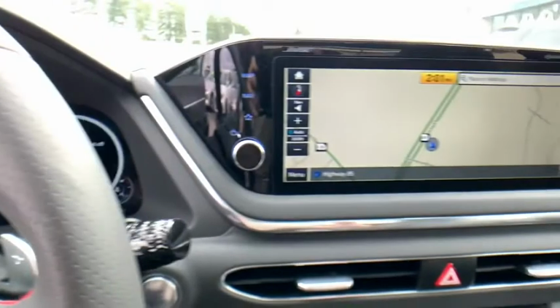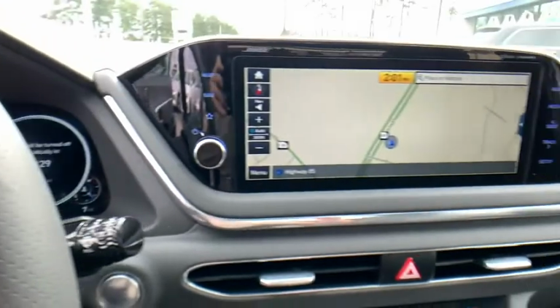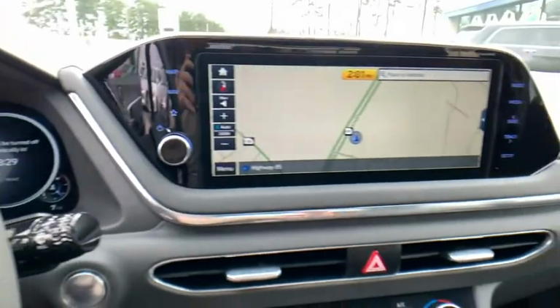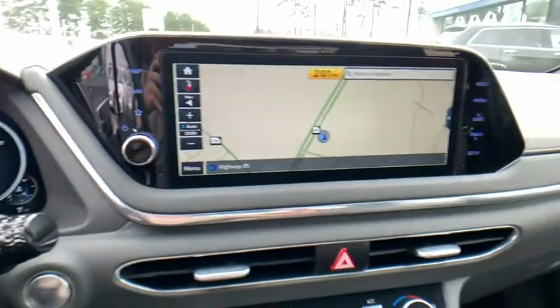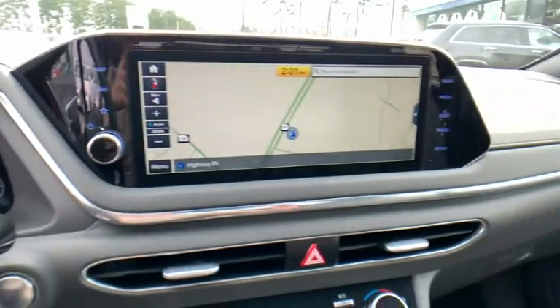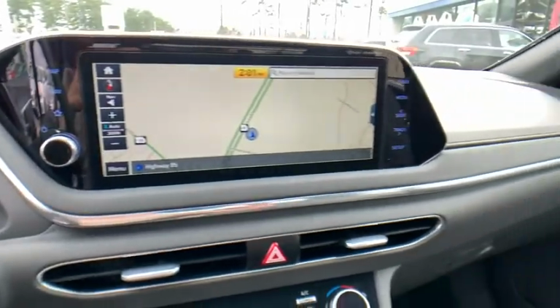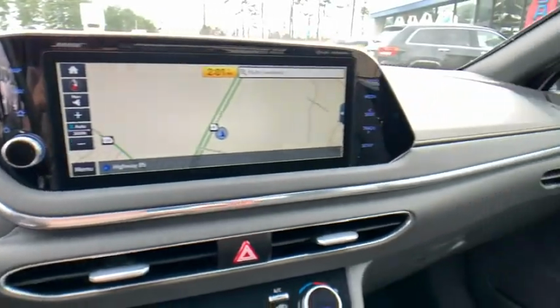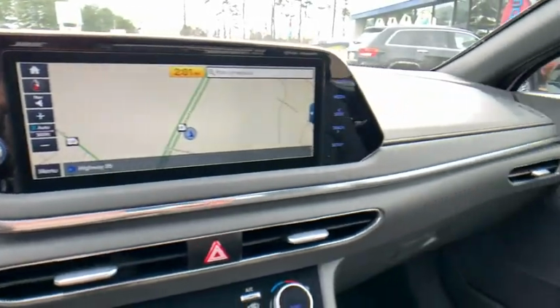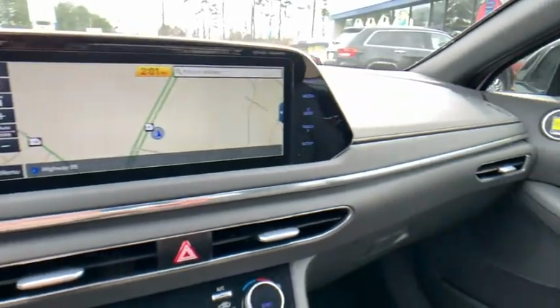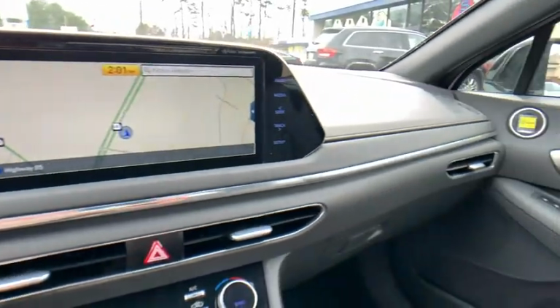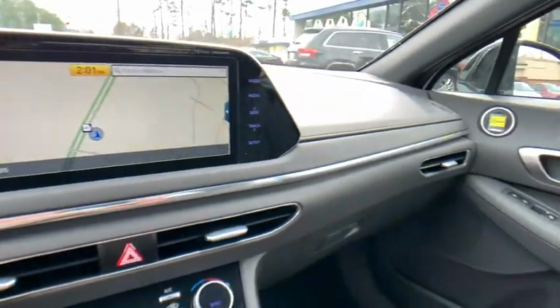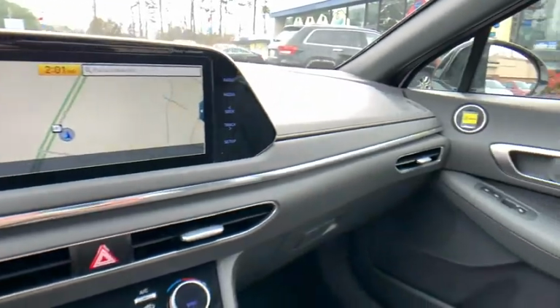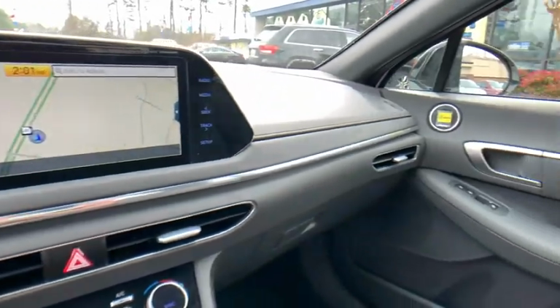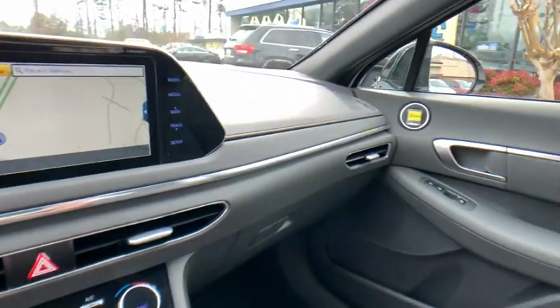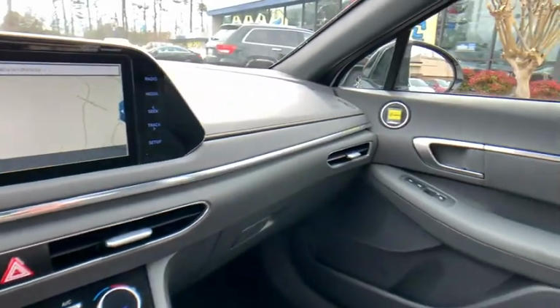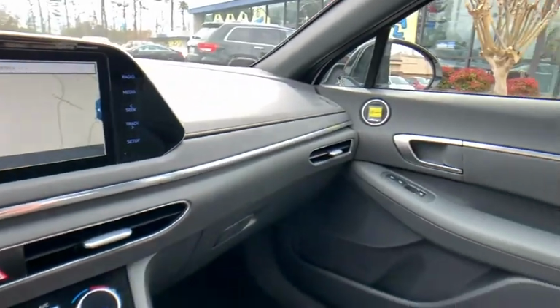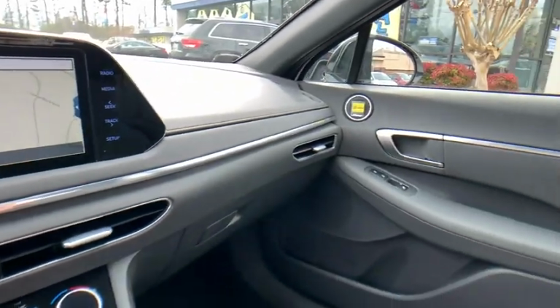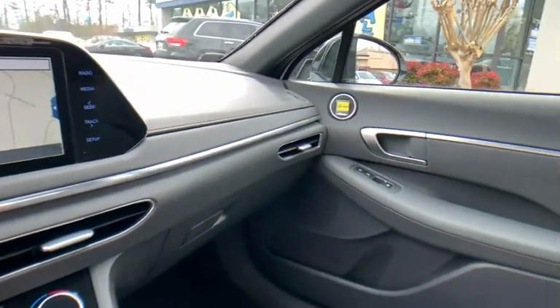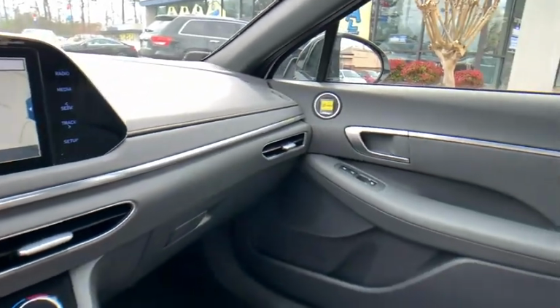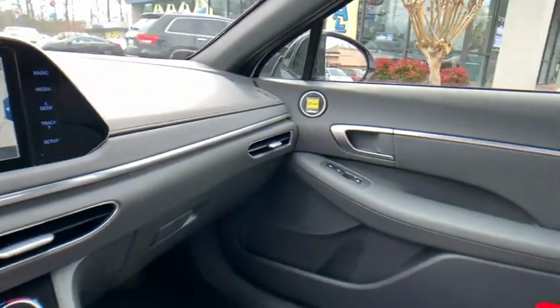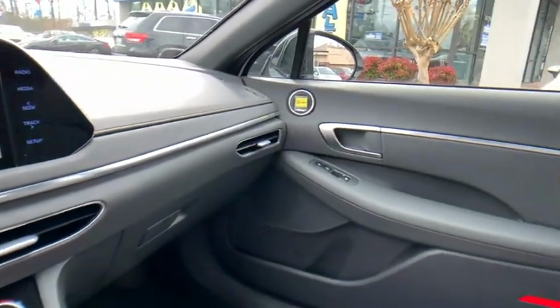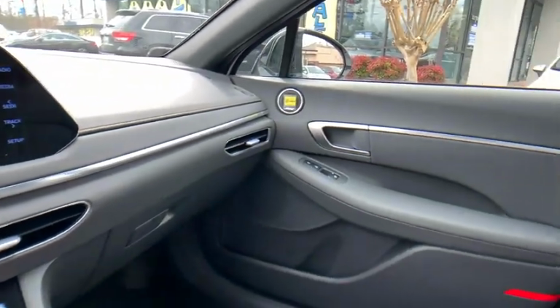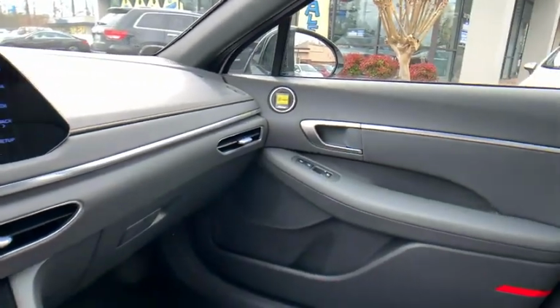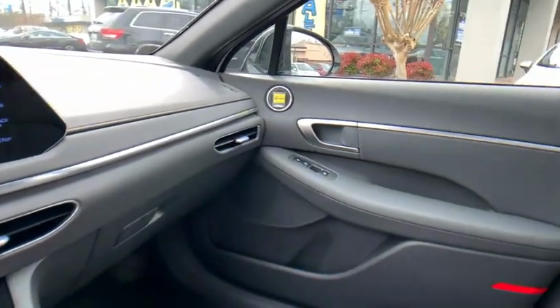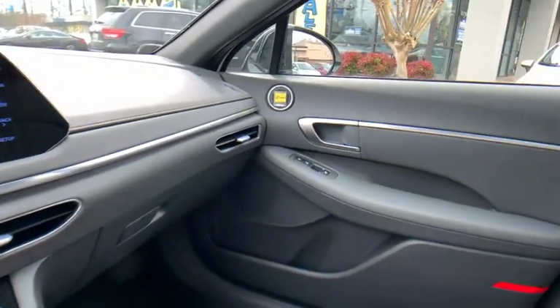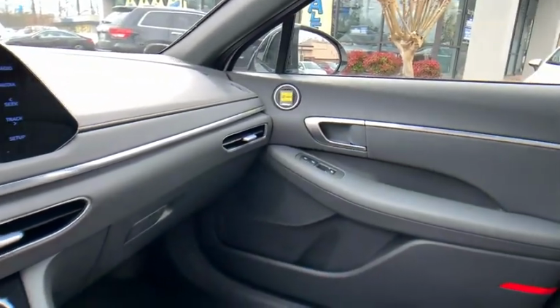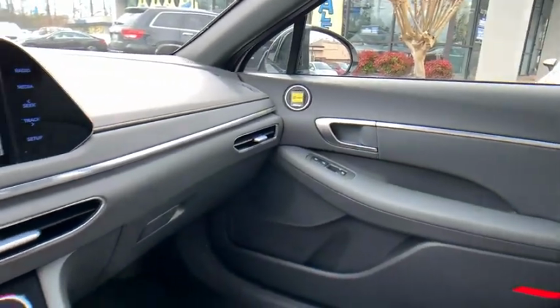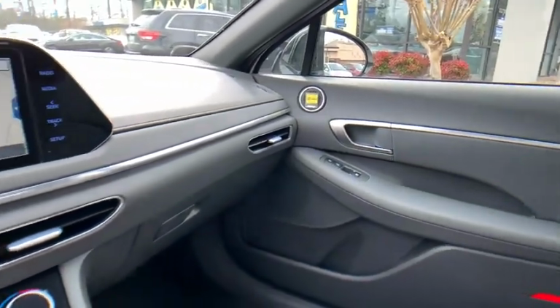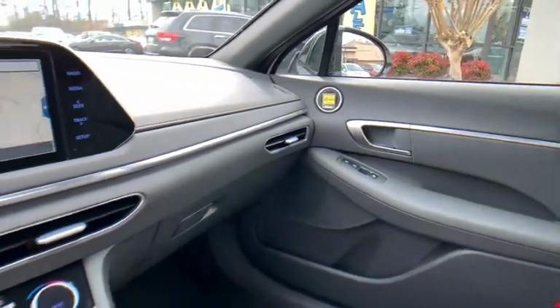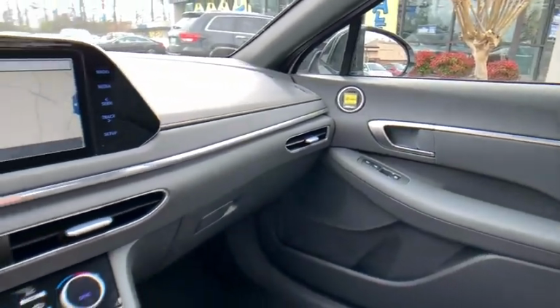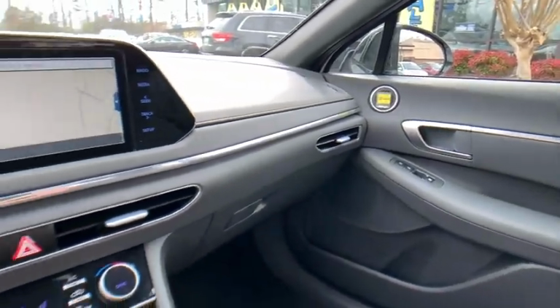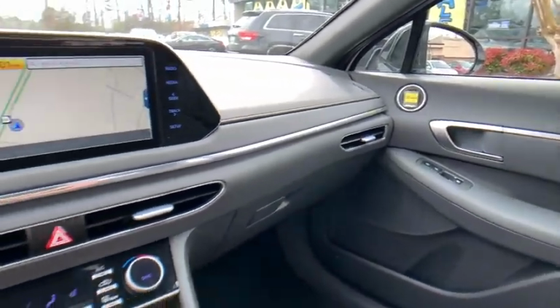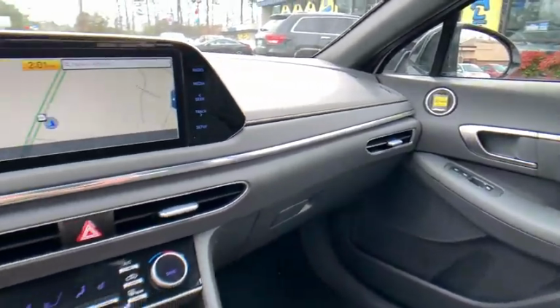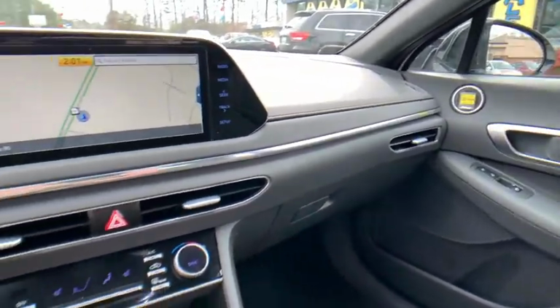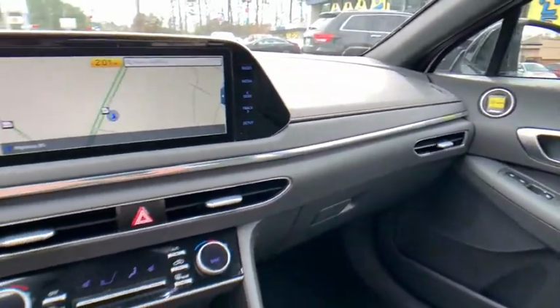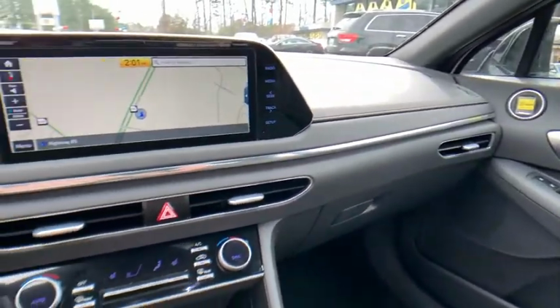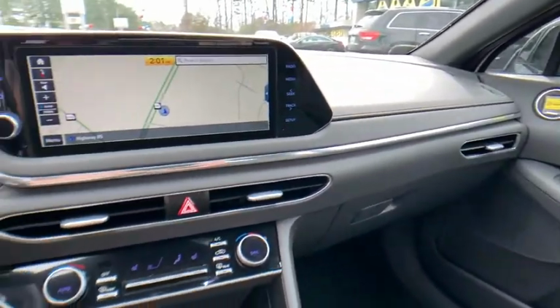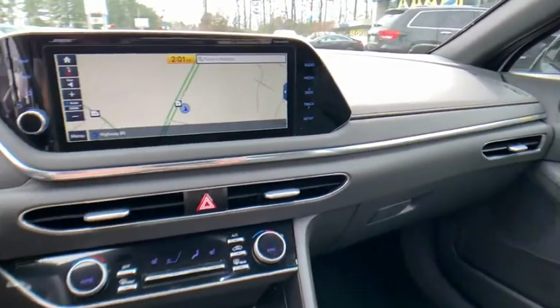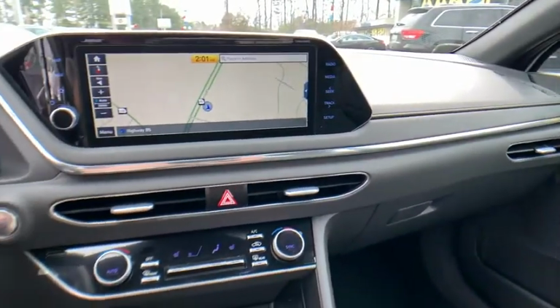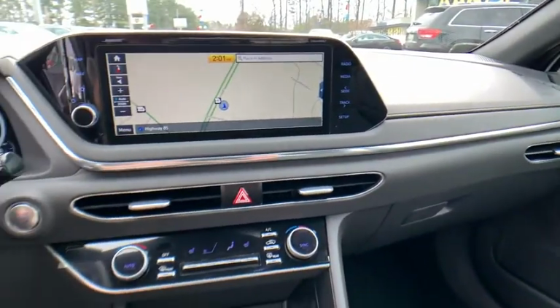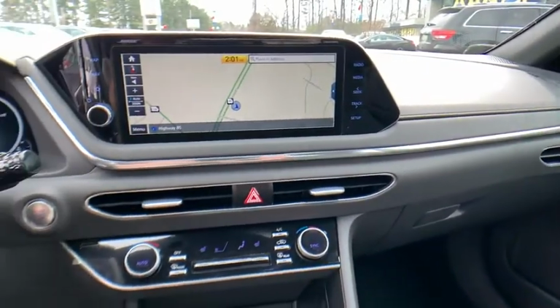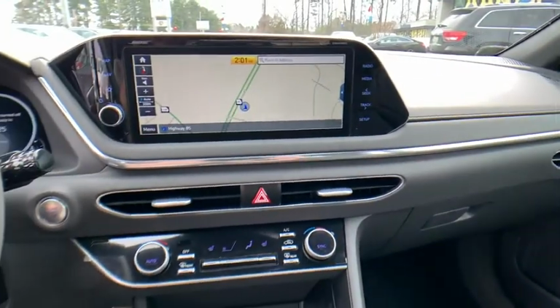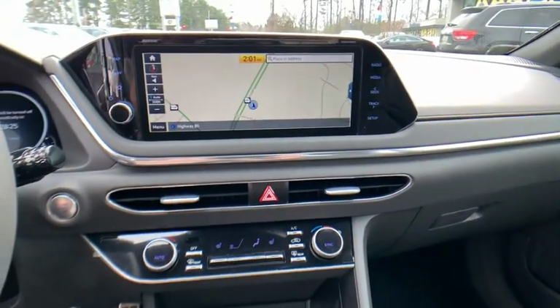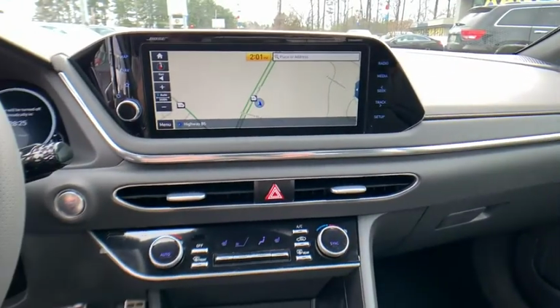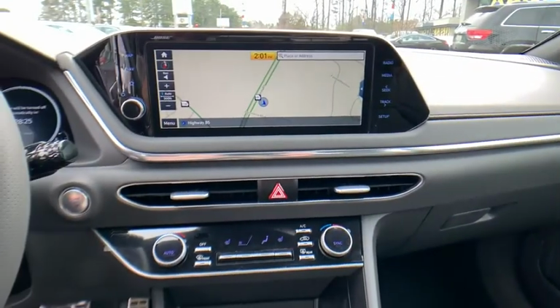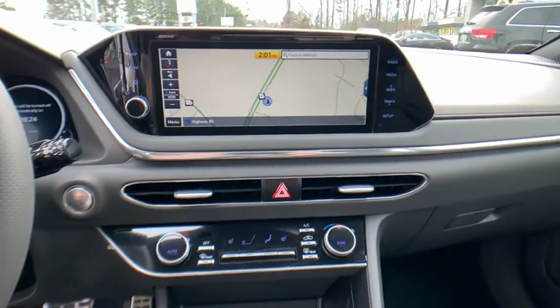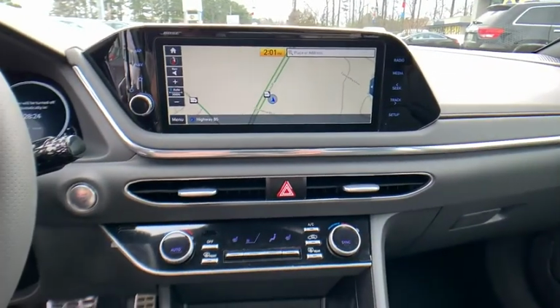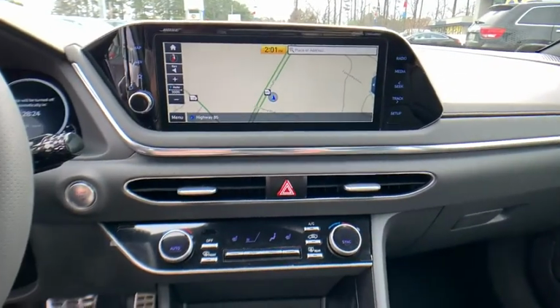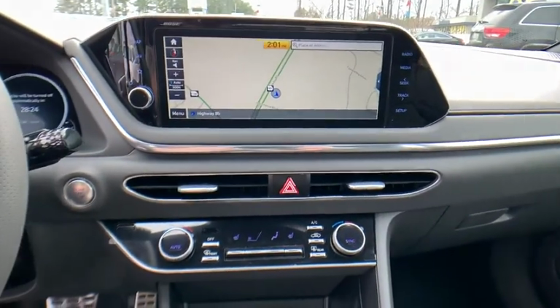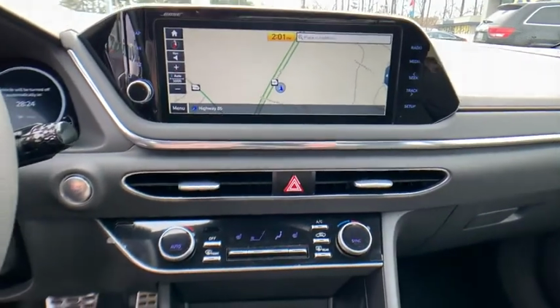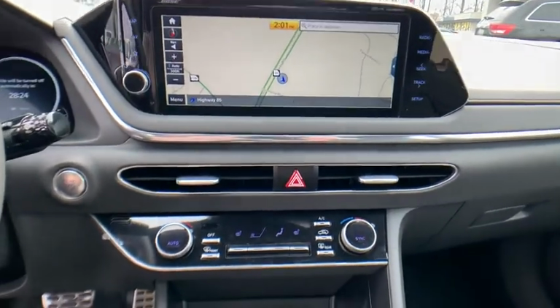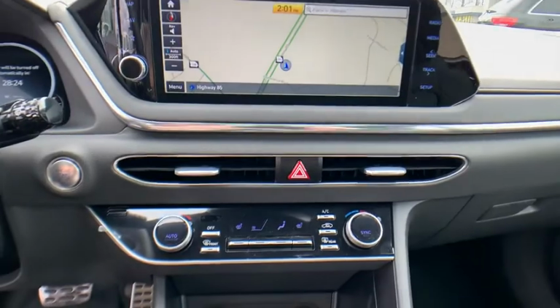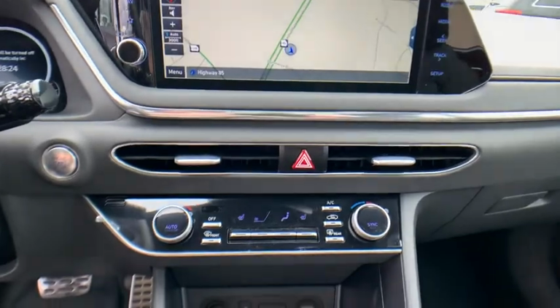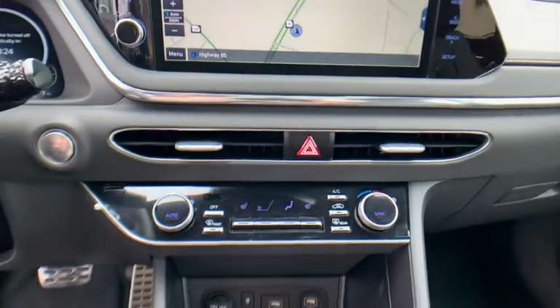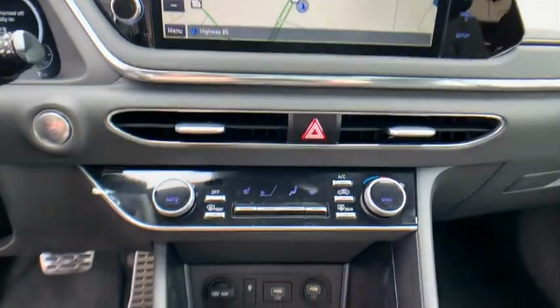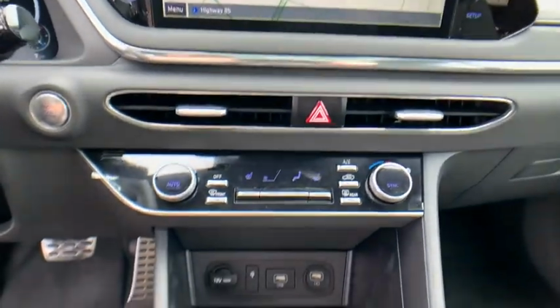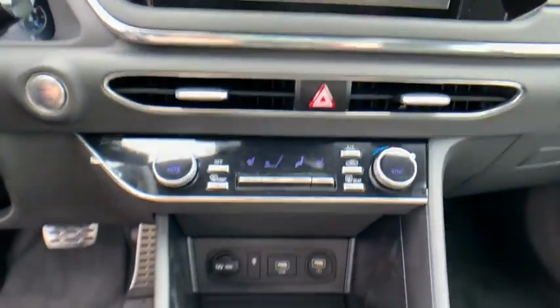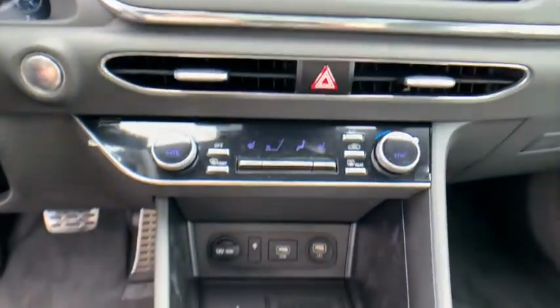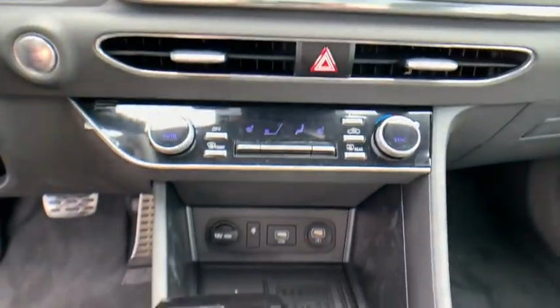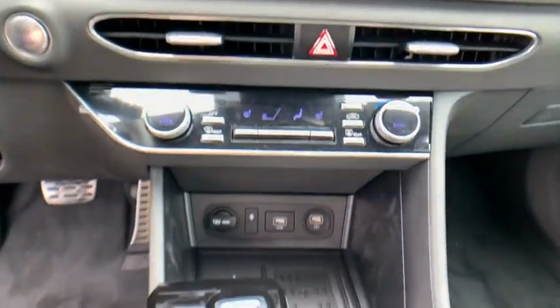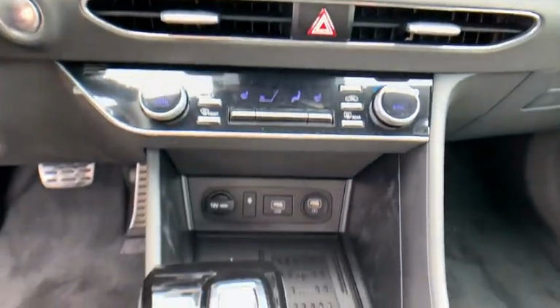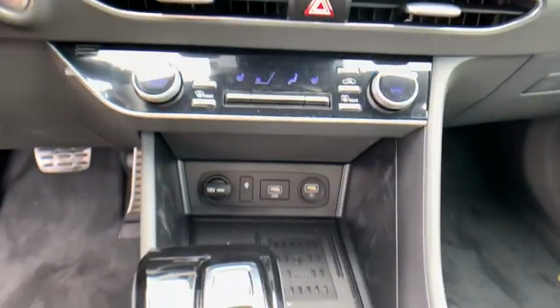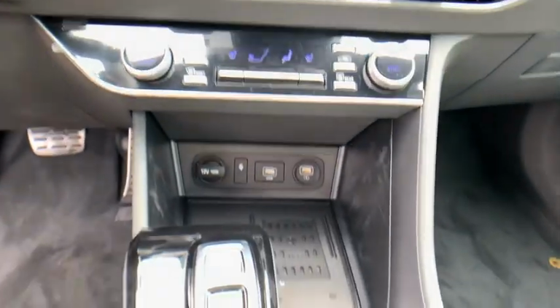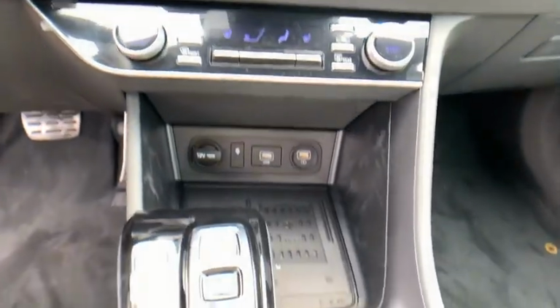Brake assist, remote keyless entry, cargo net, carpeted floor mats. Come take a test drive today.